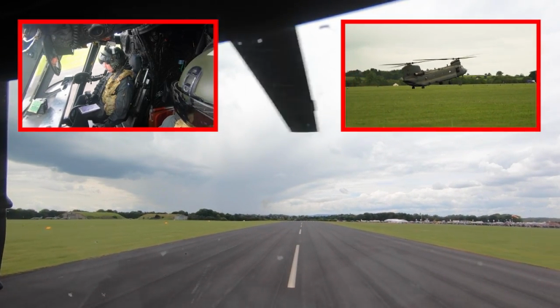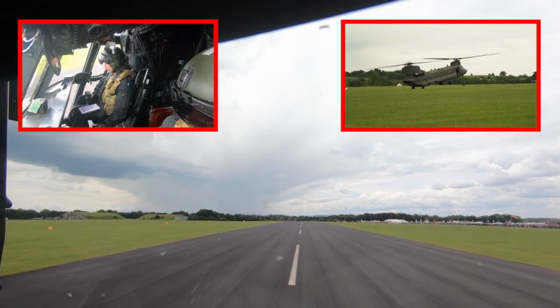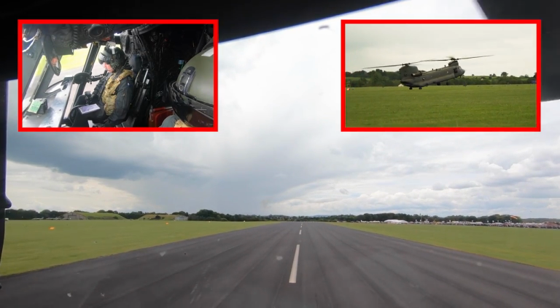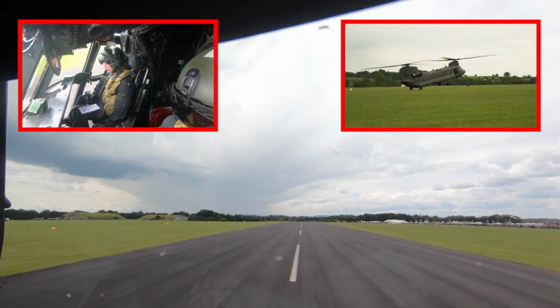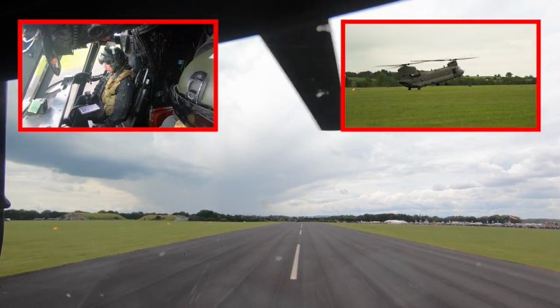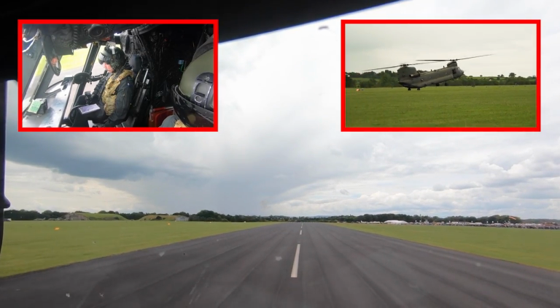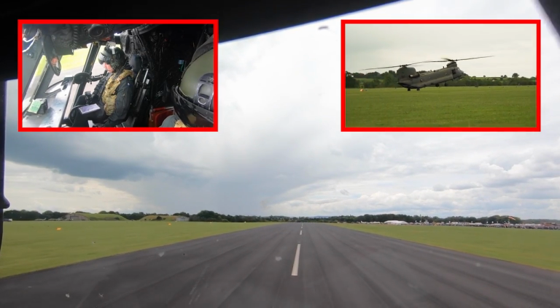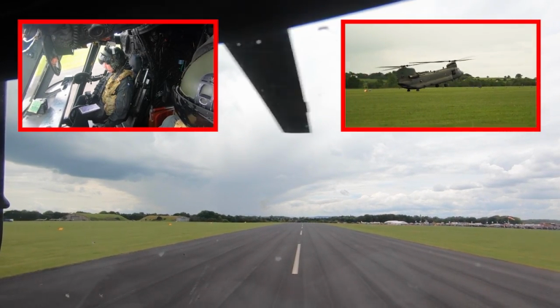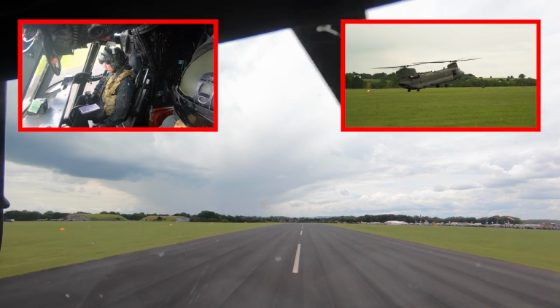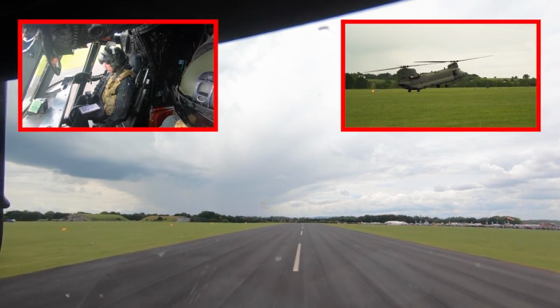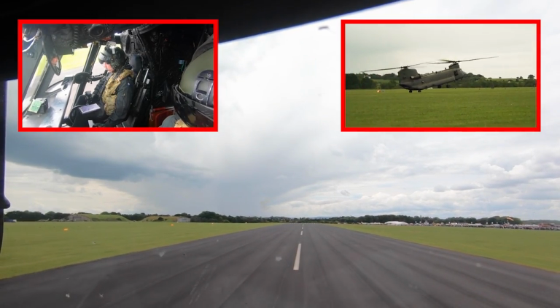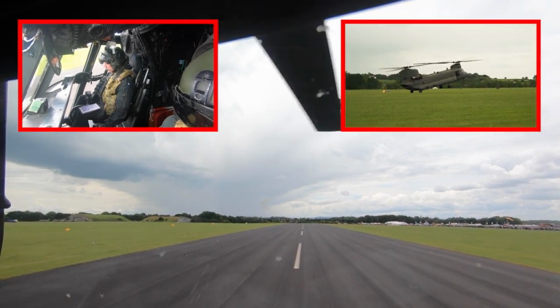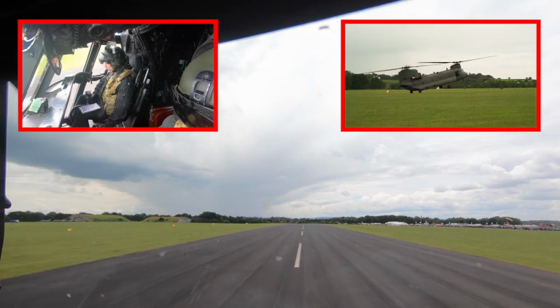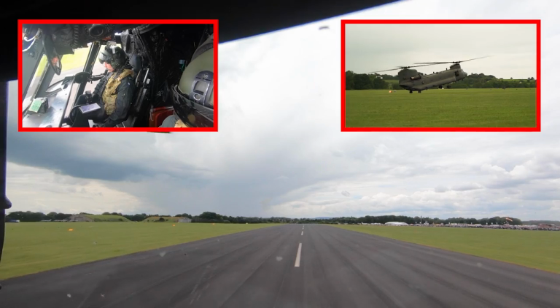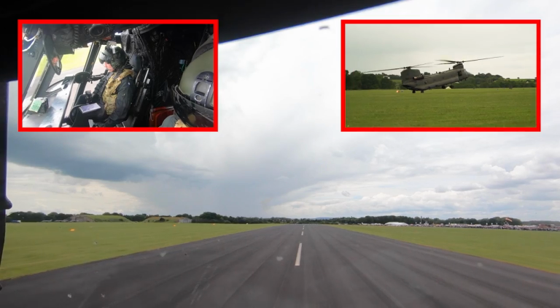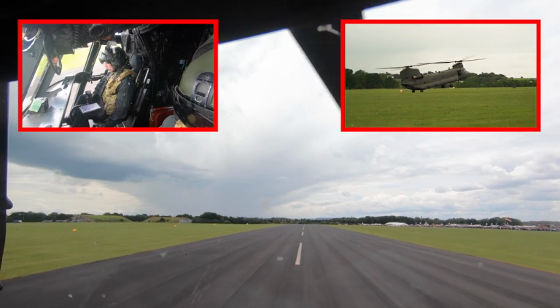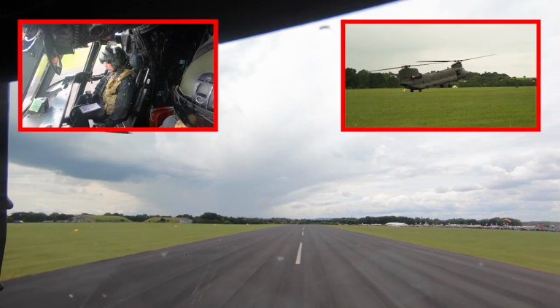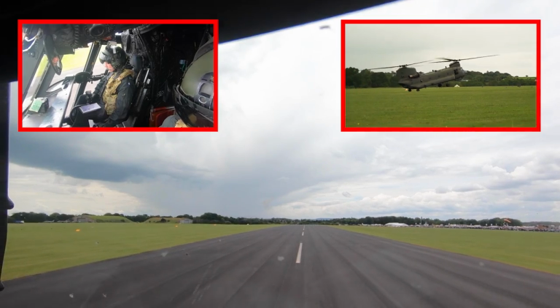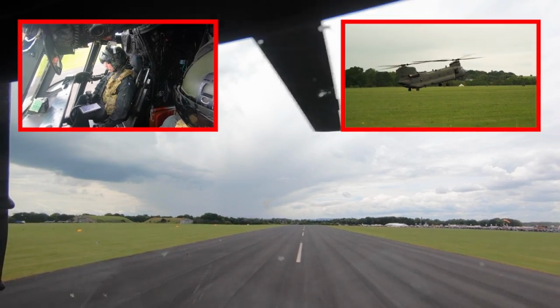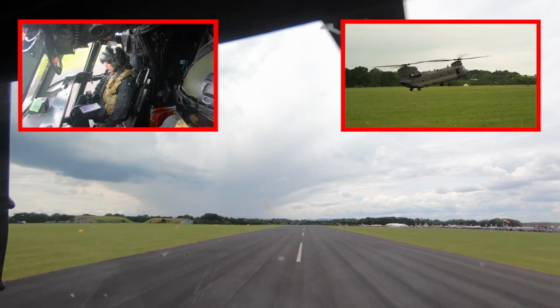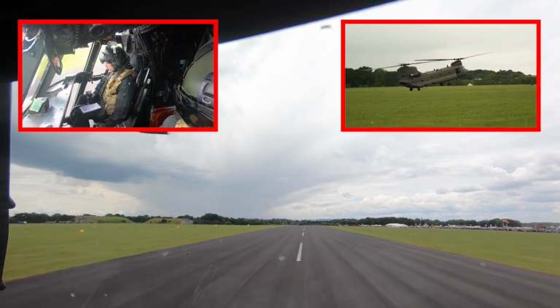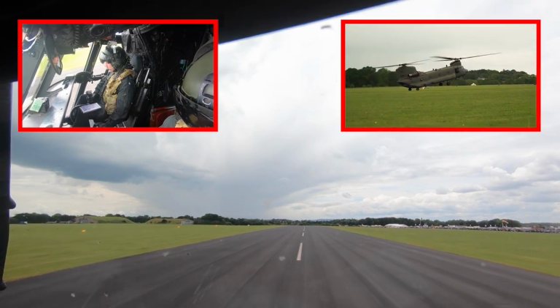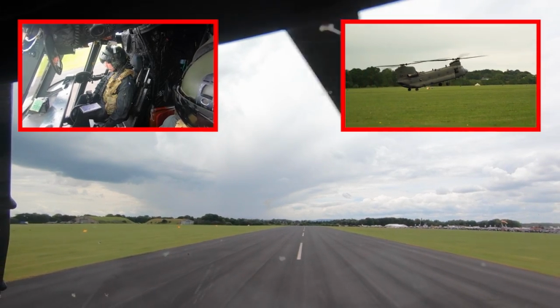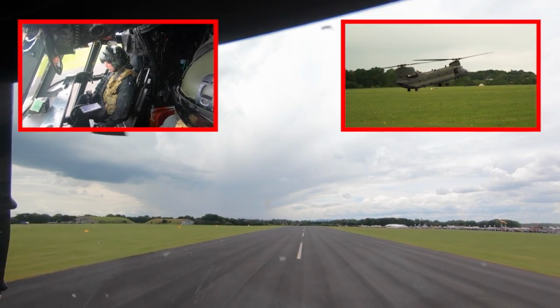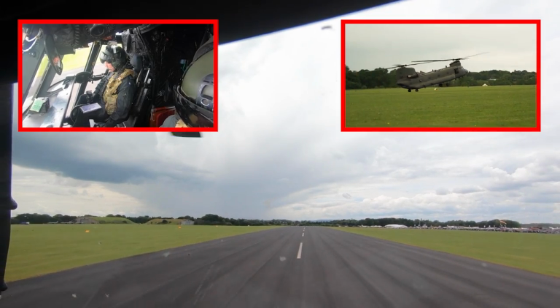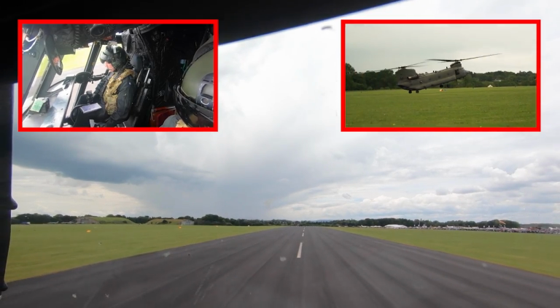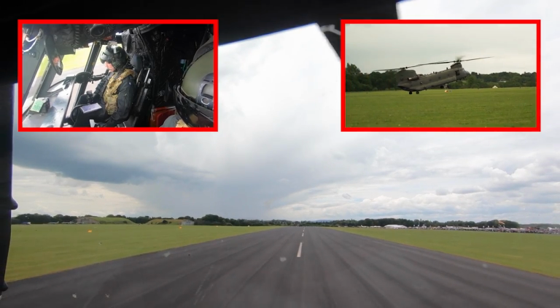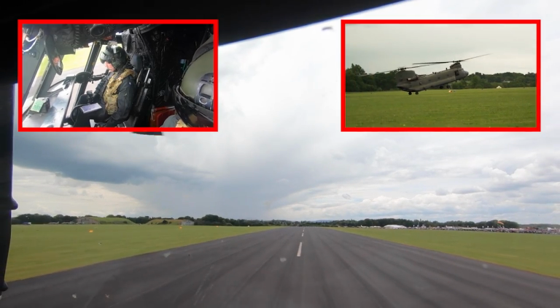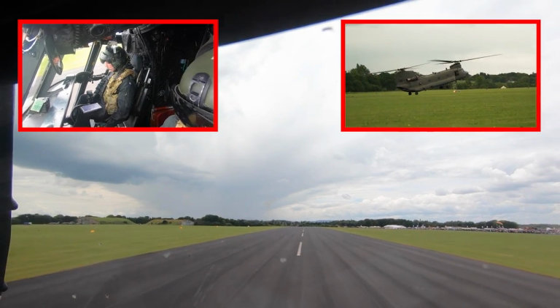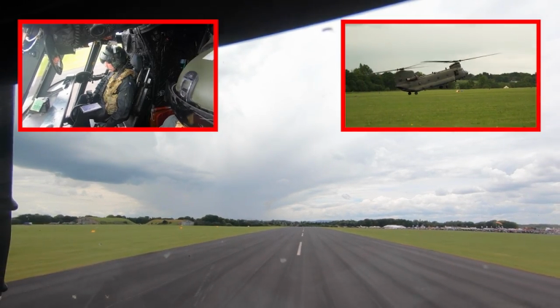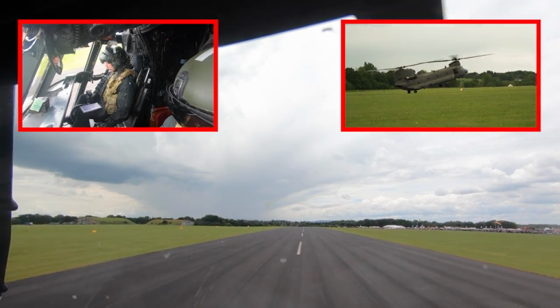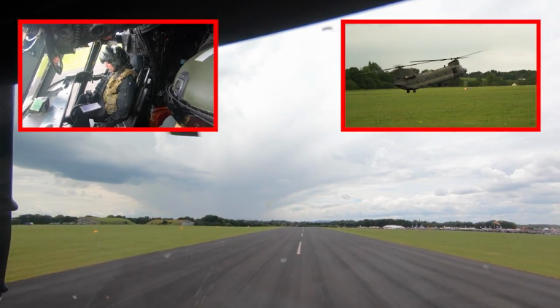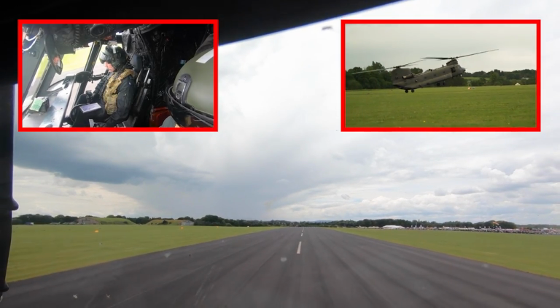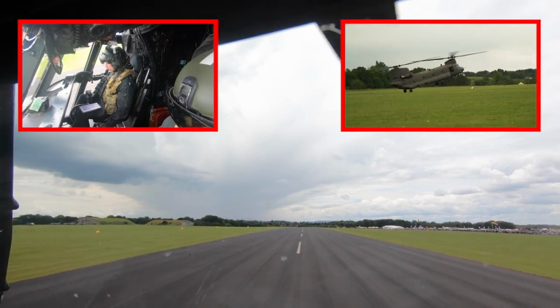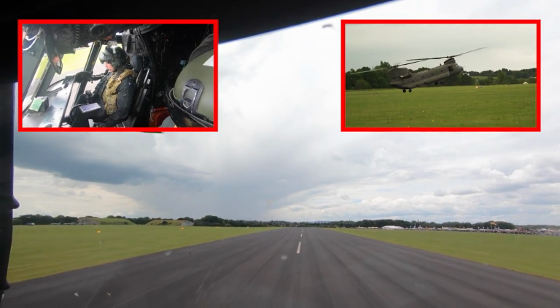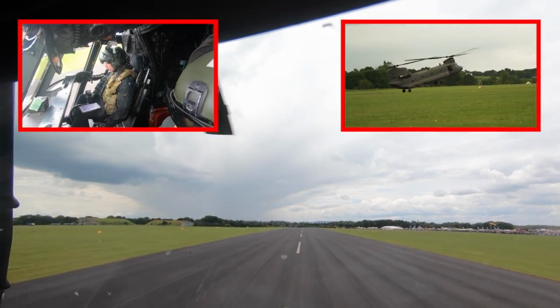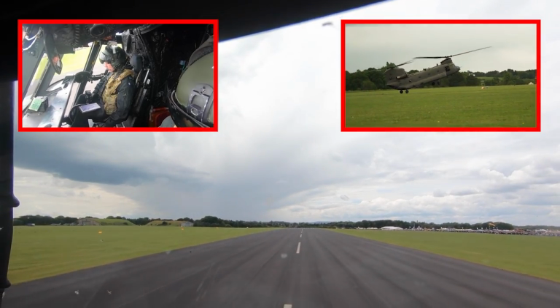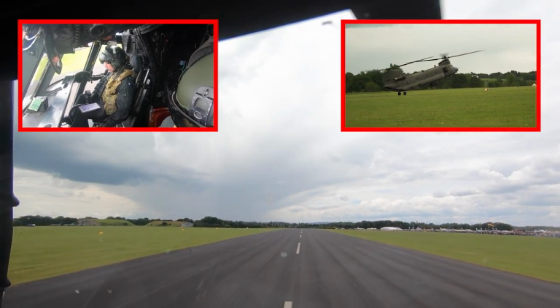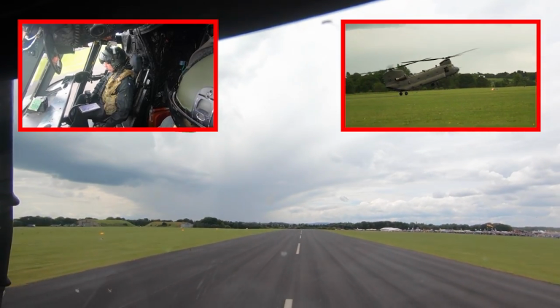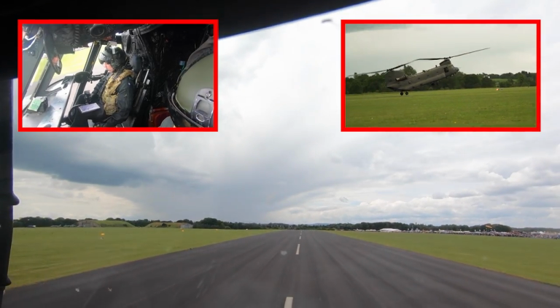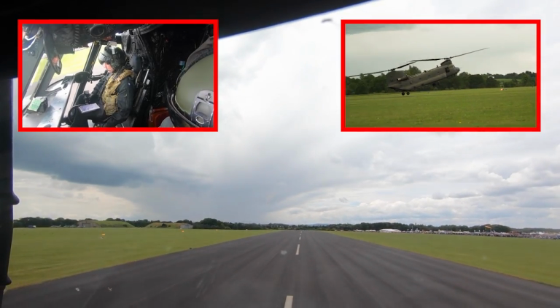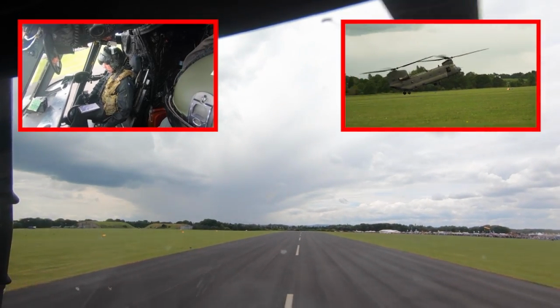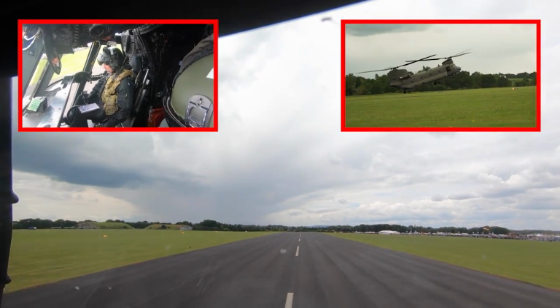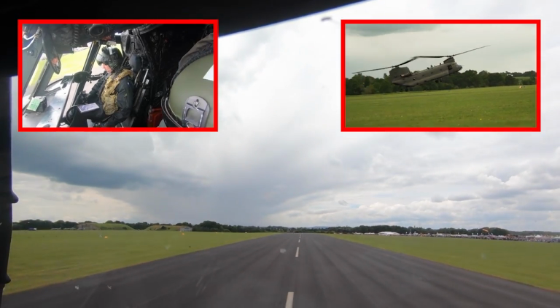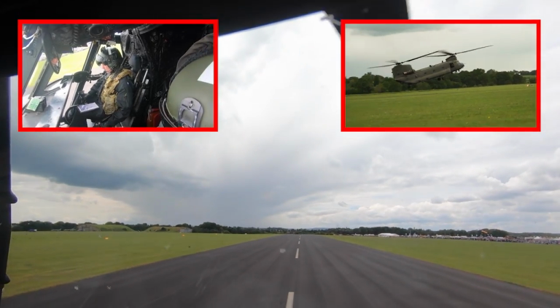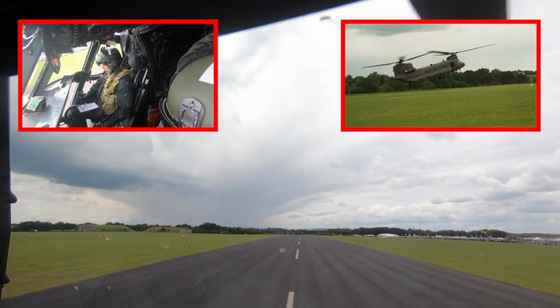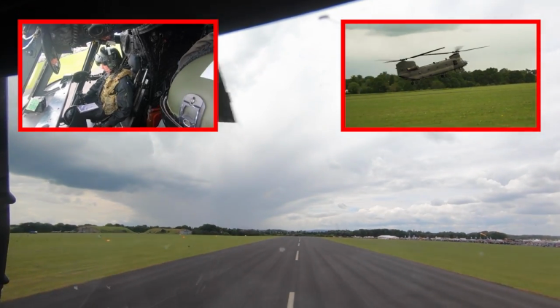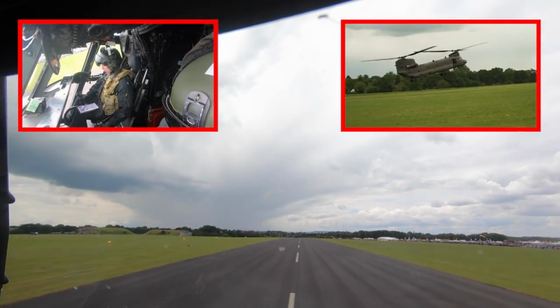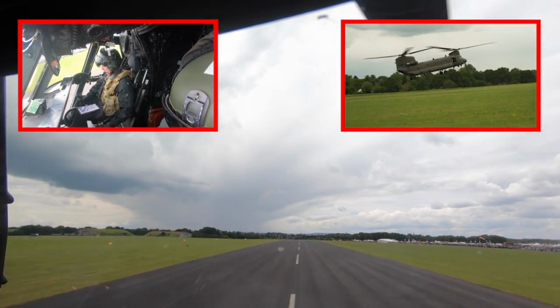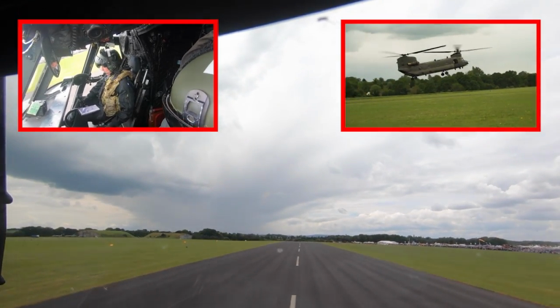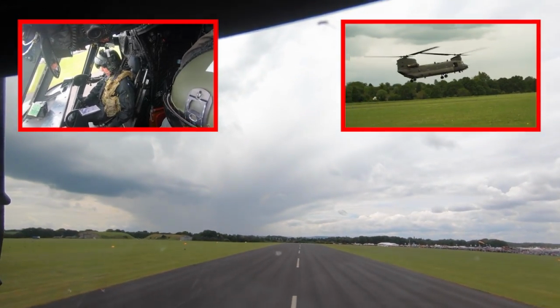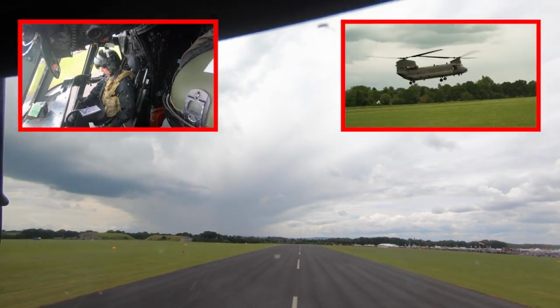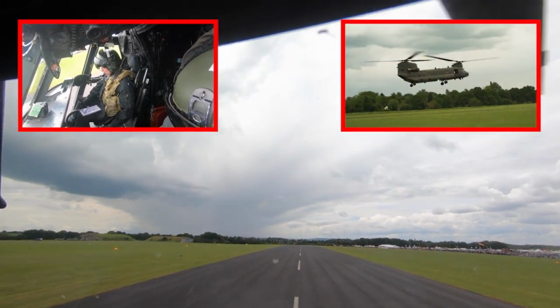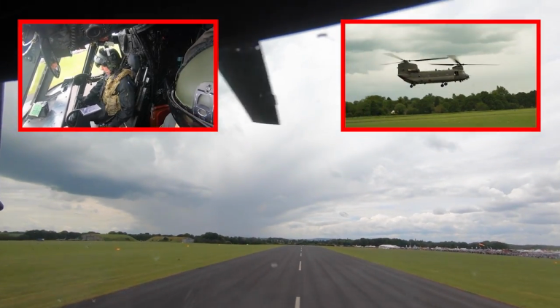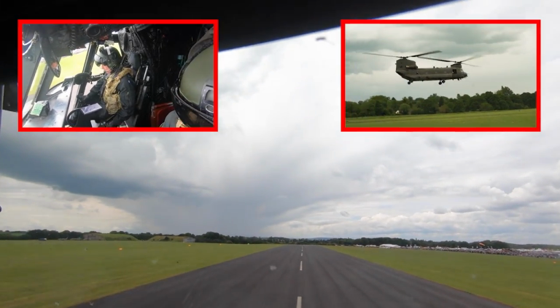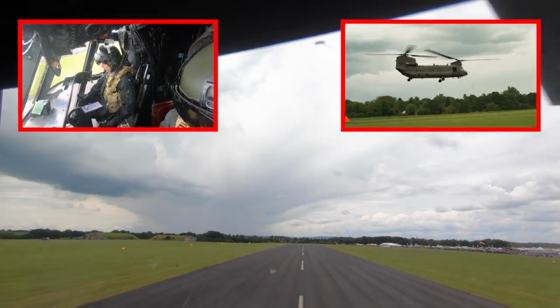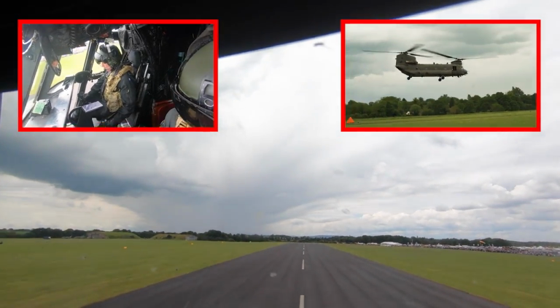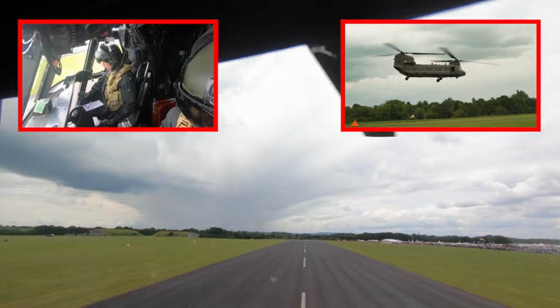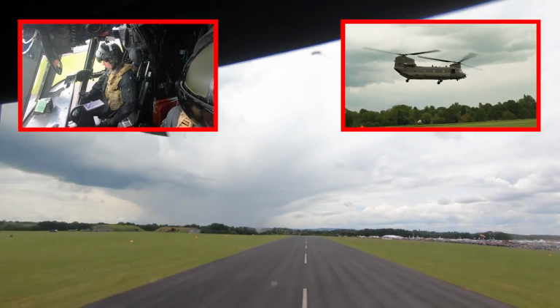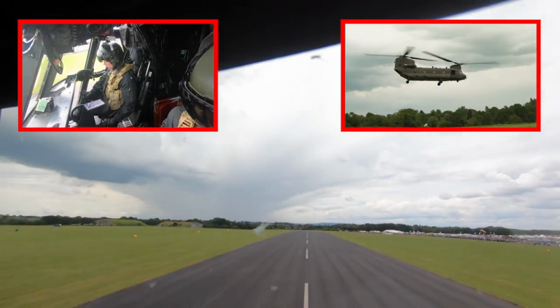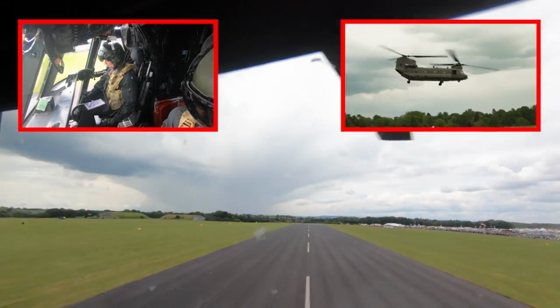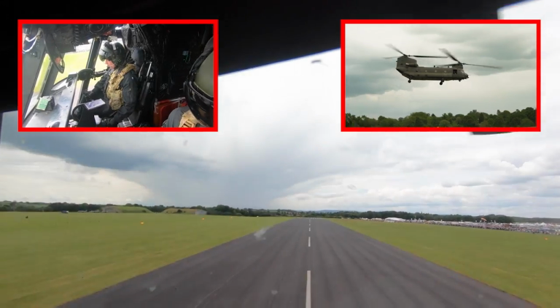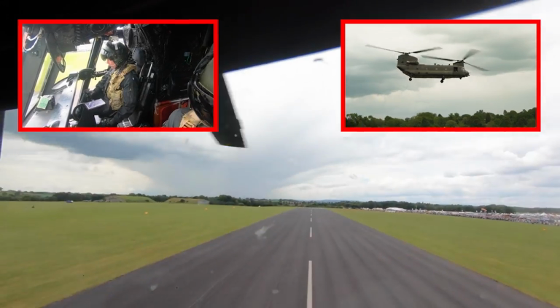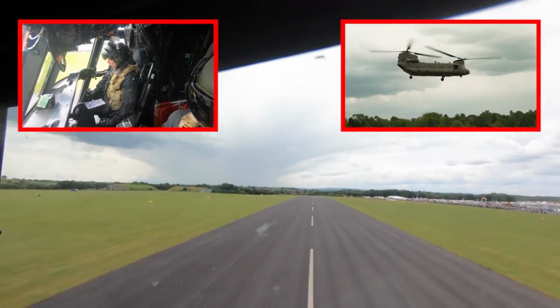It's approximately 30 metres to run. I call ready, lift, now — and the pilot positions the aircraft to face the crowd.